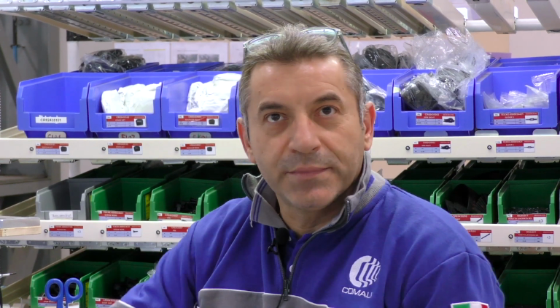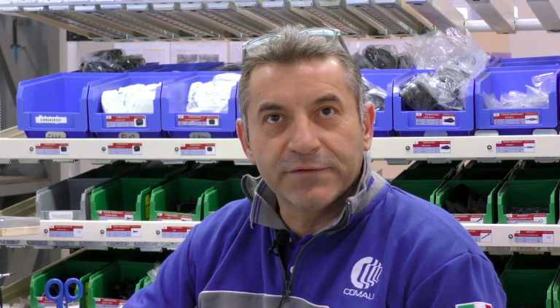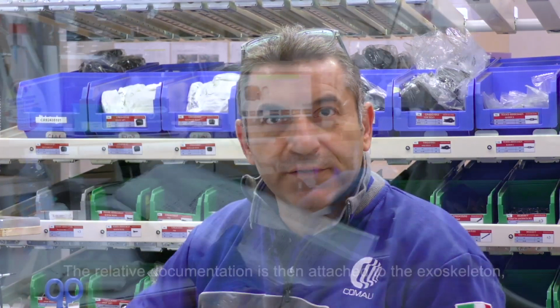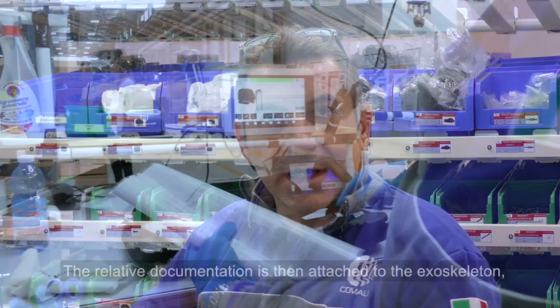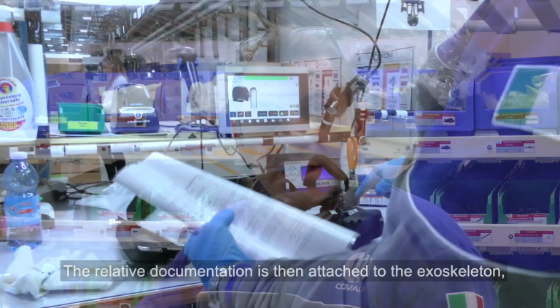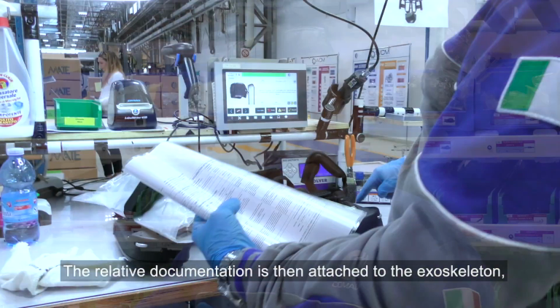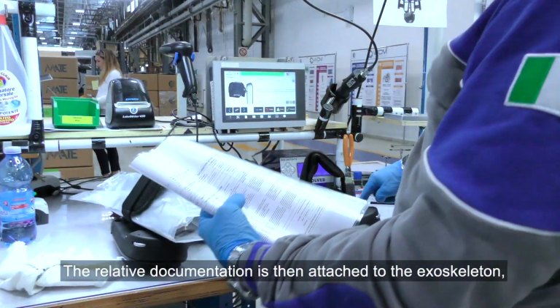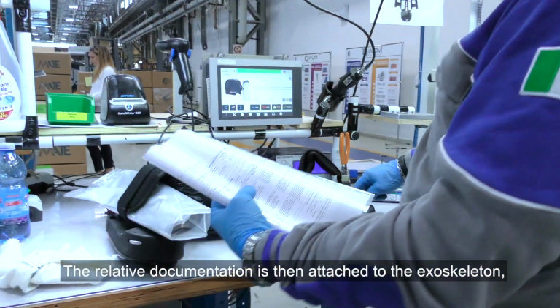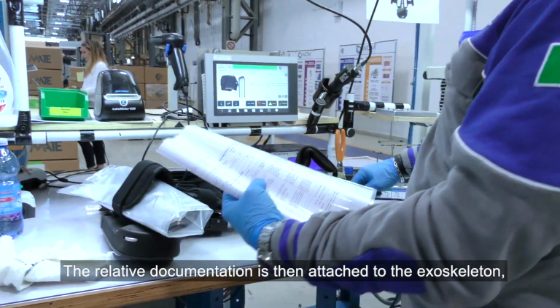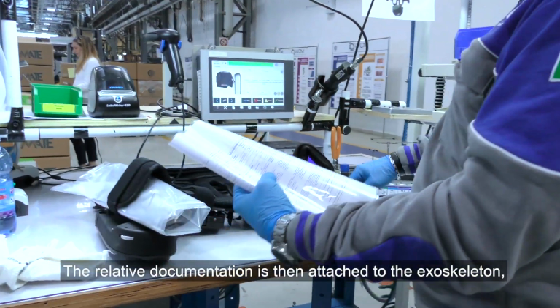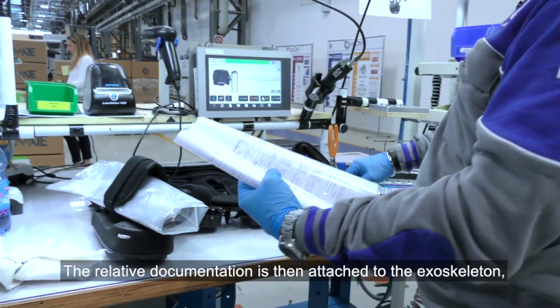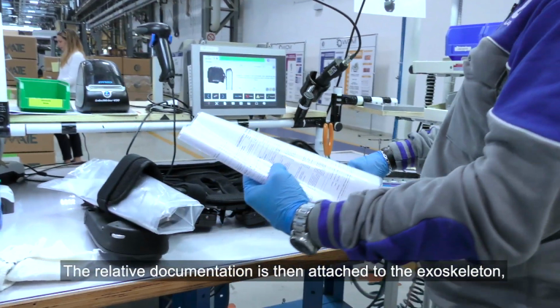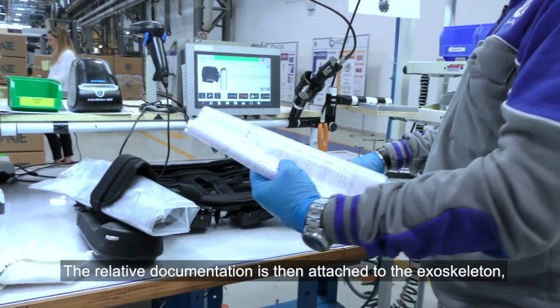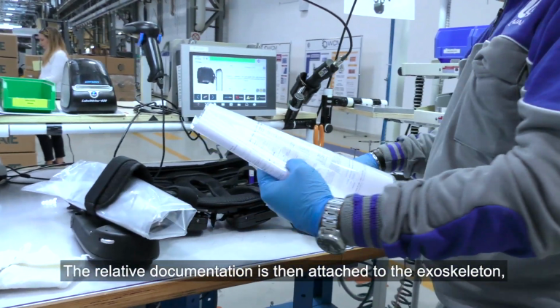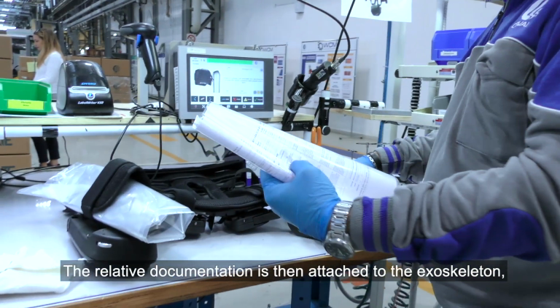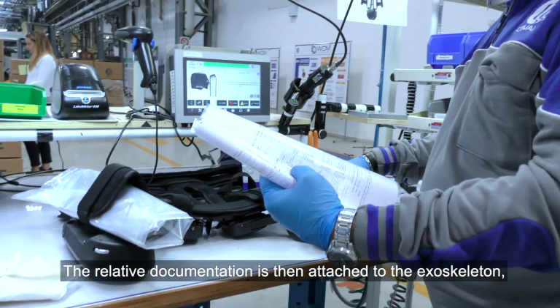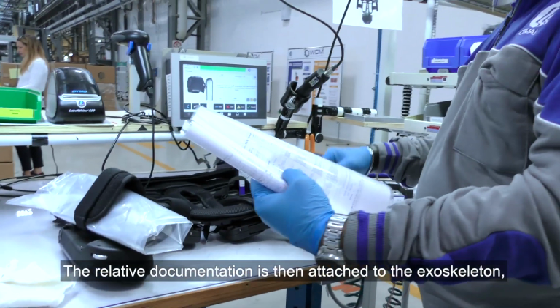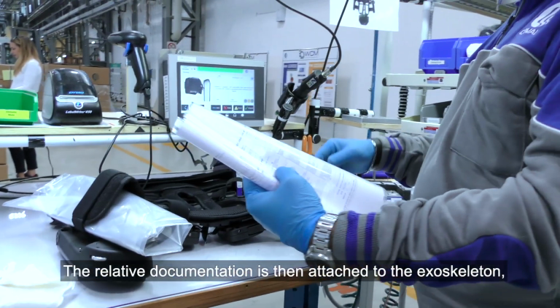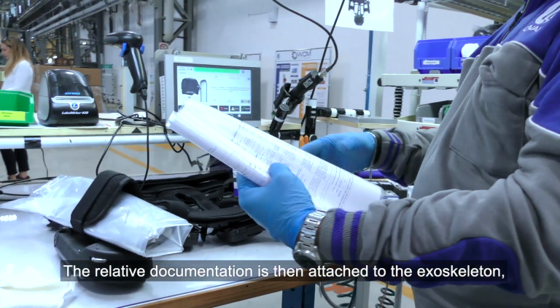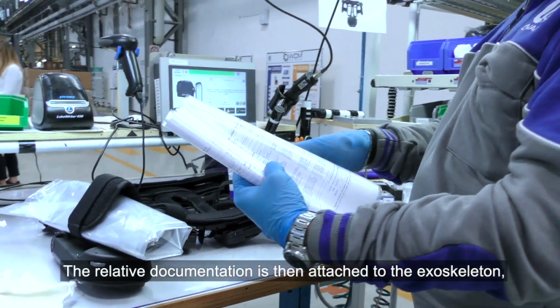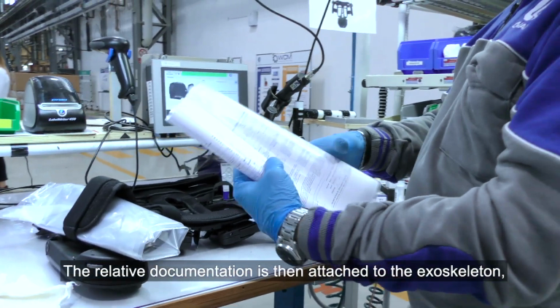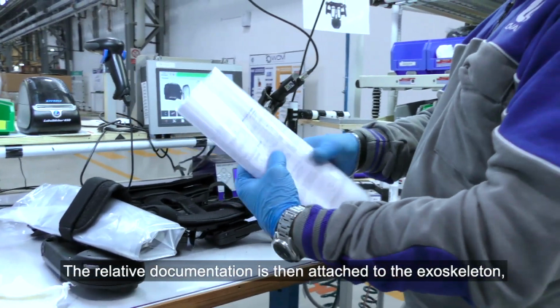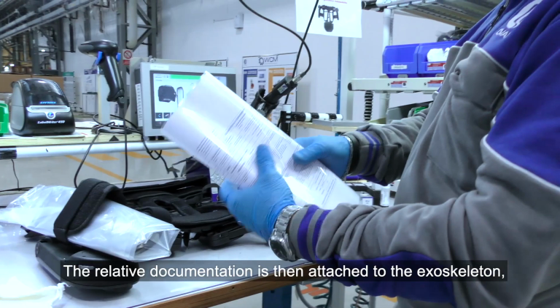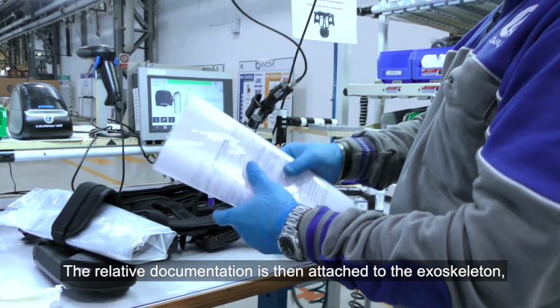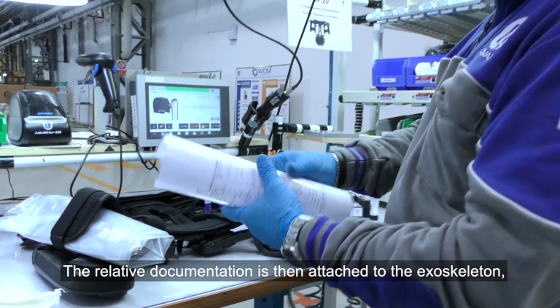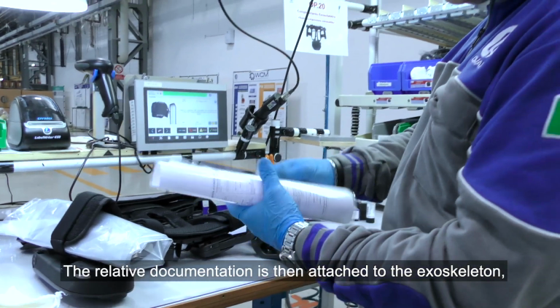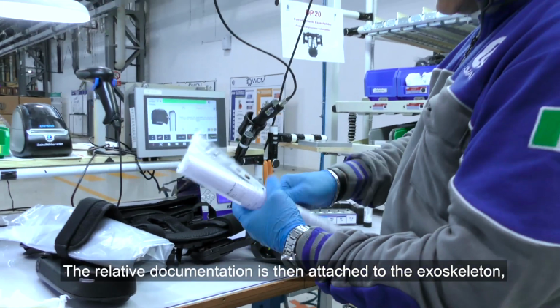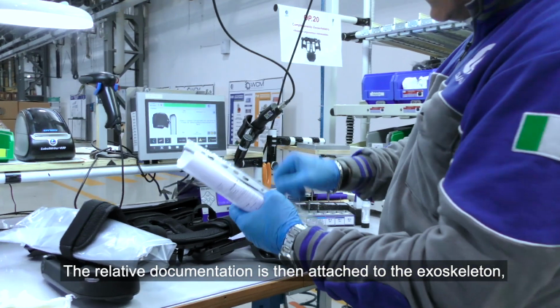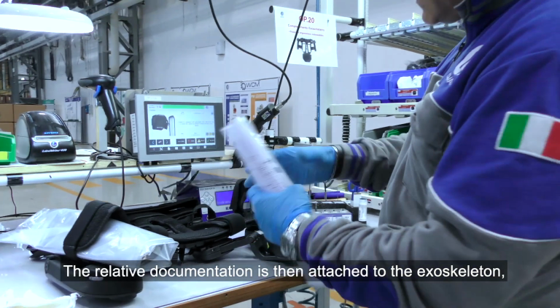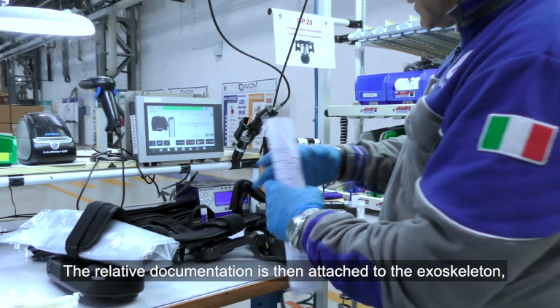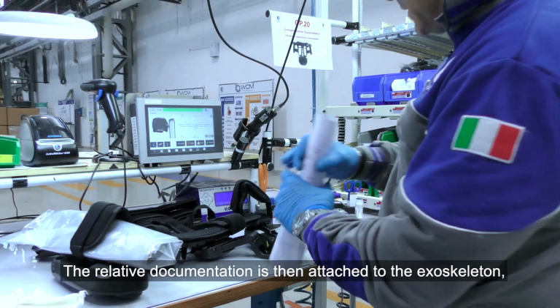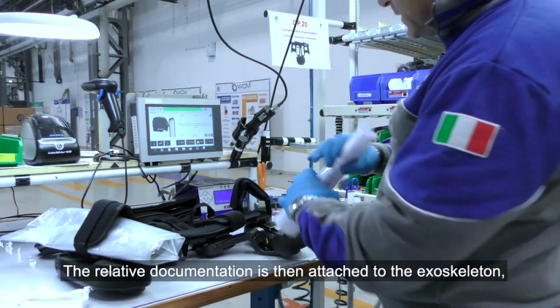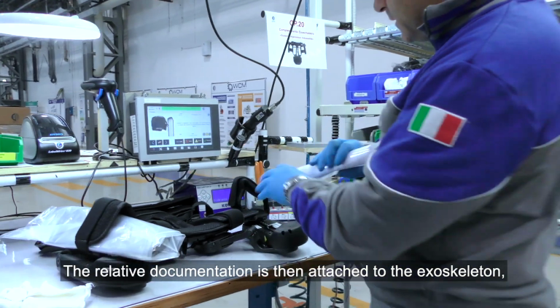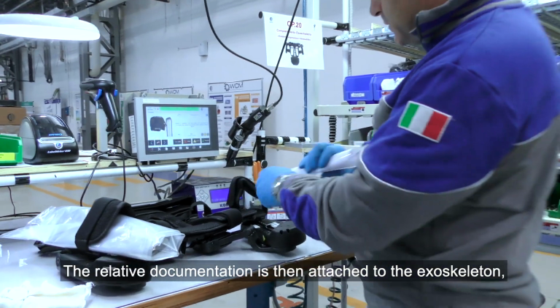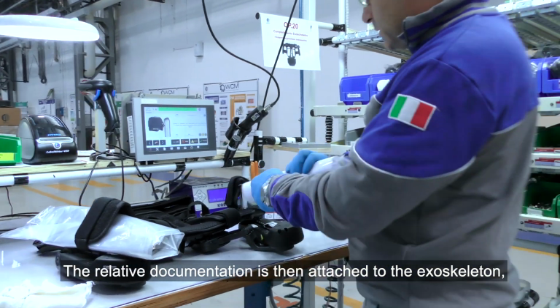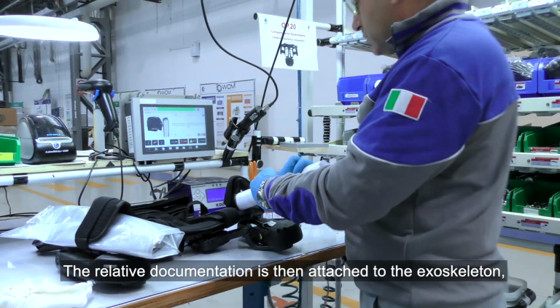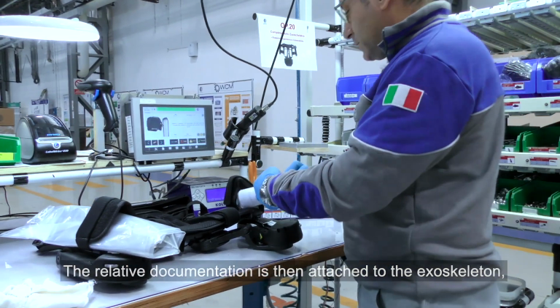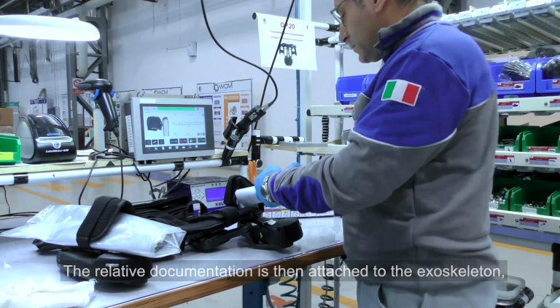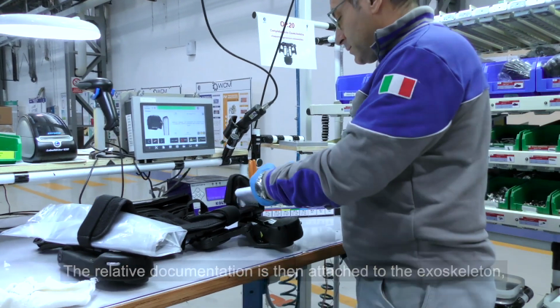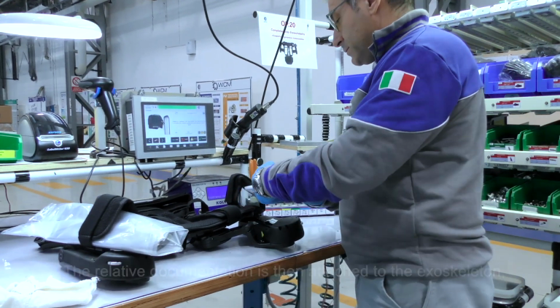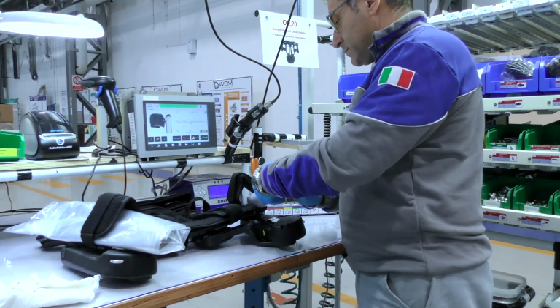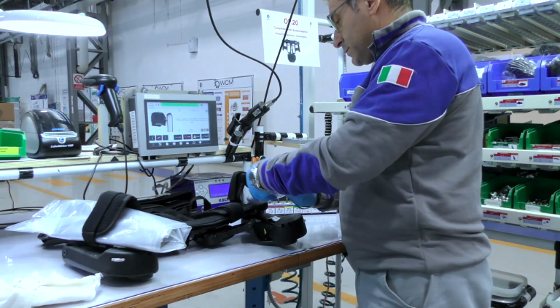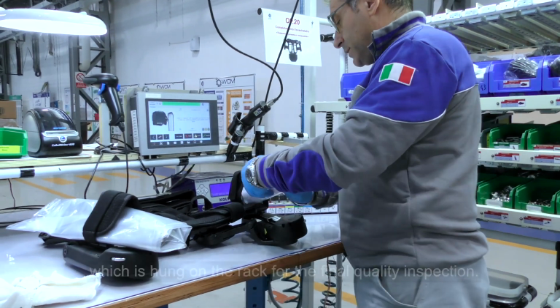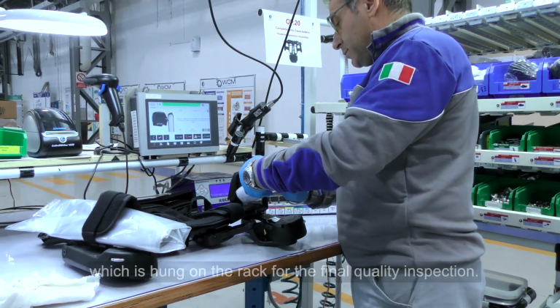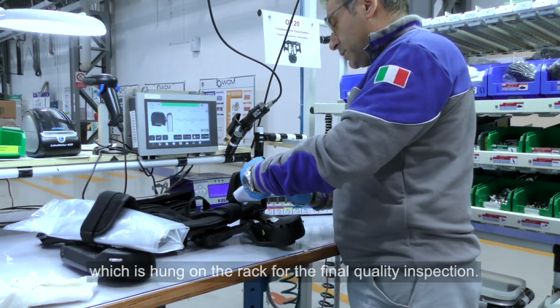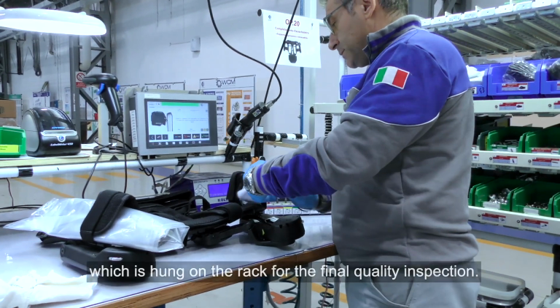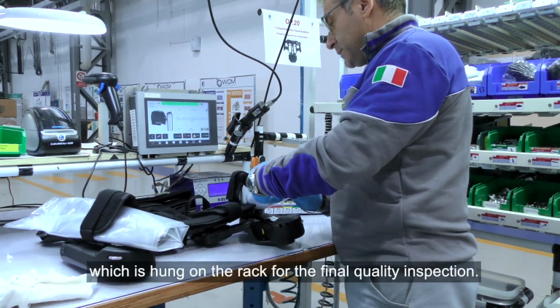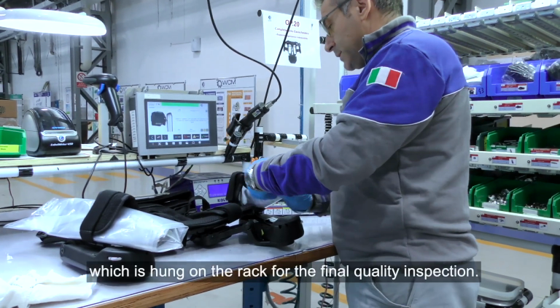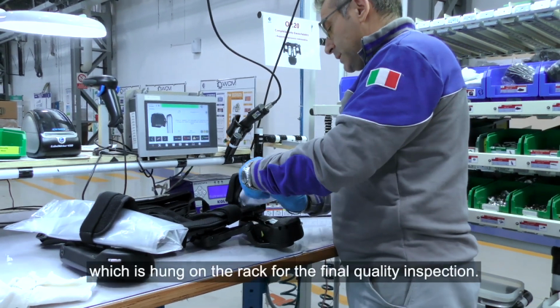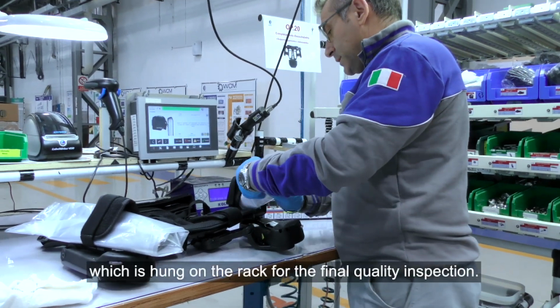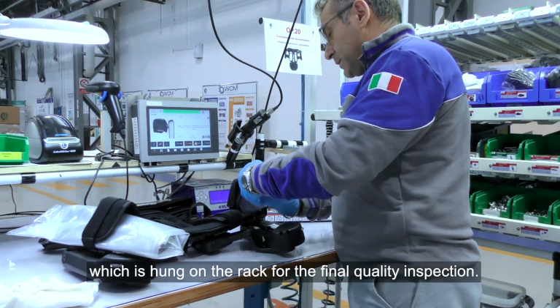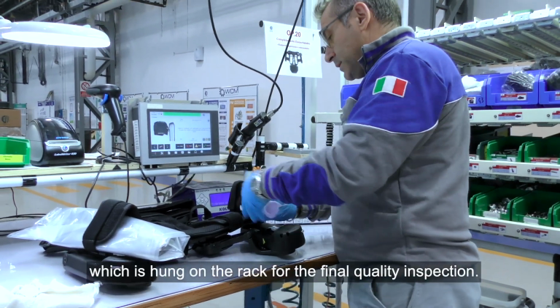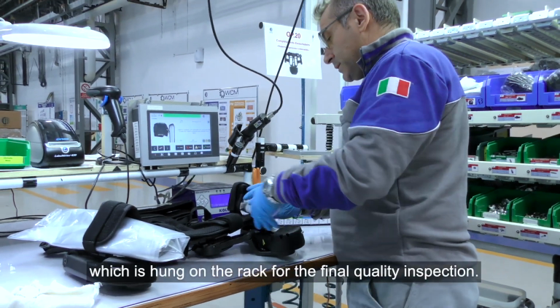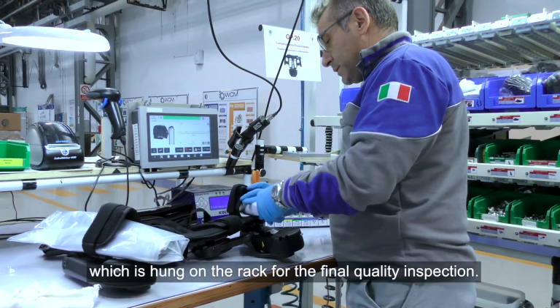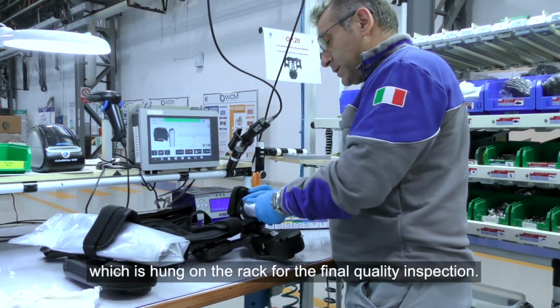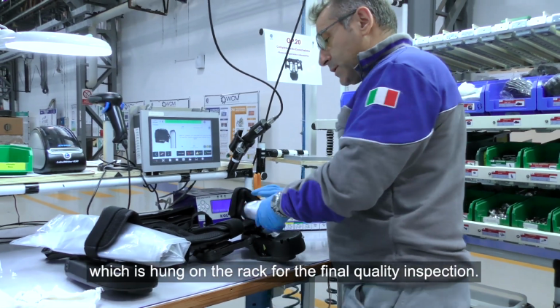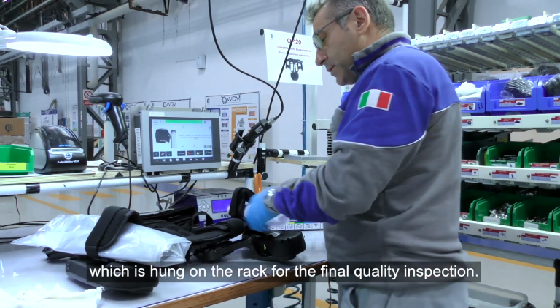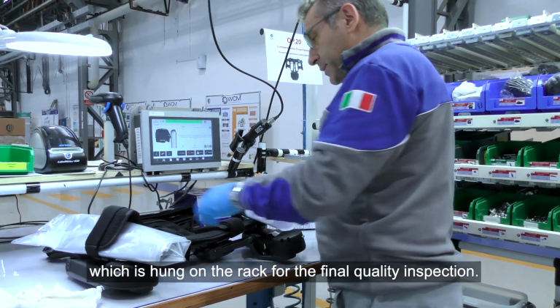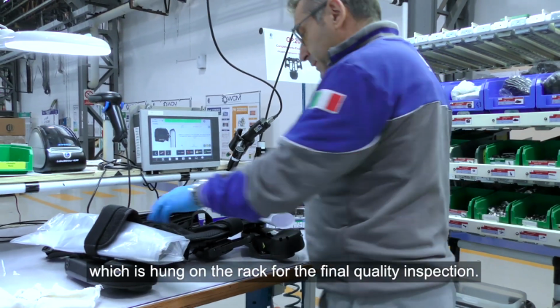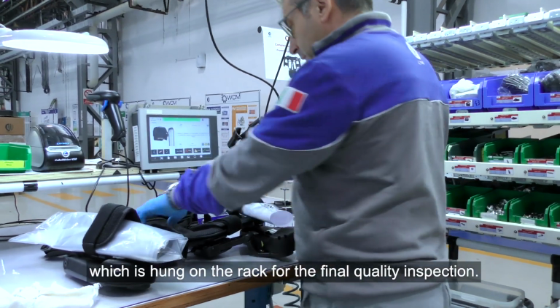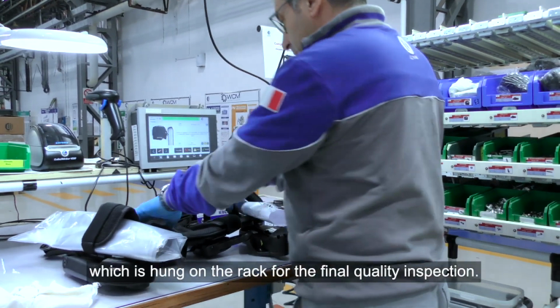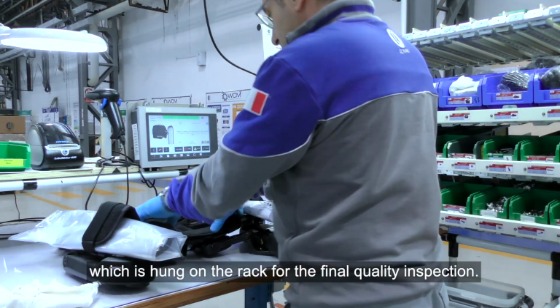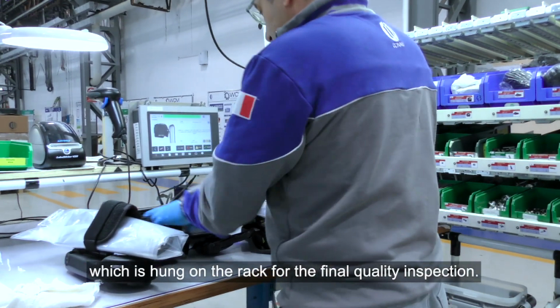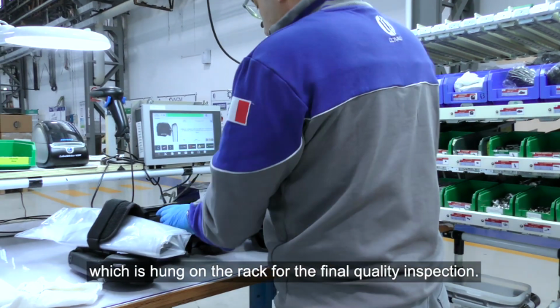The relative documentation is then attached to the exoskeleton, which is hung on the rack for the final quality inspection.